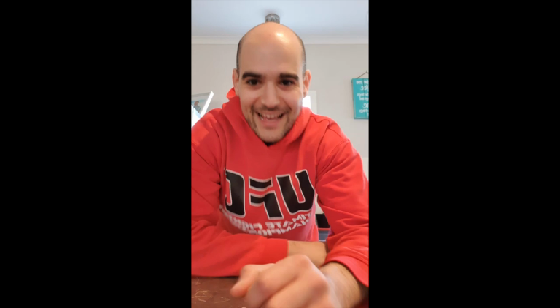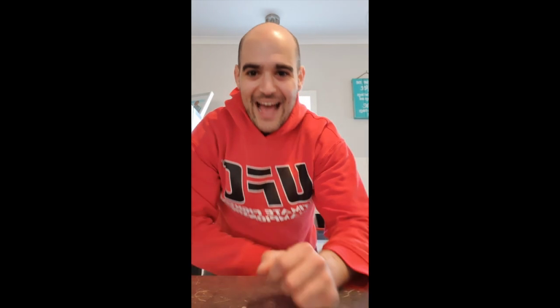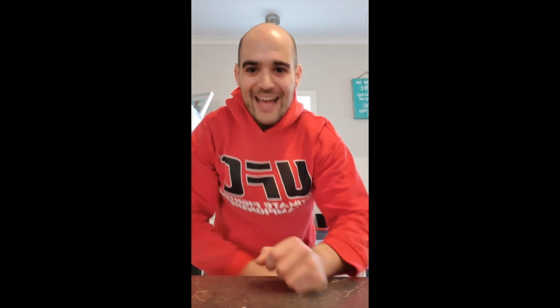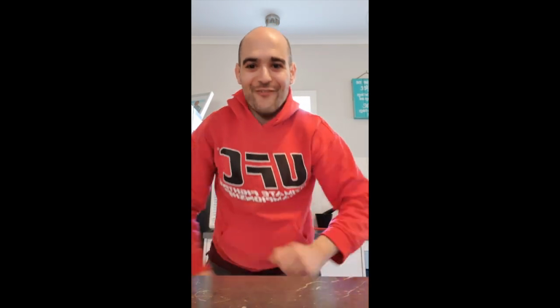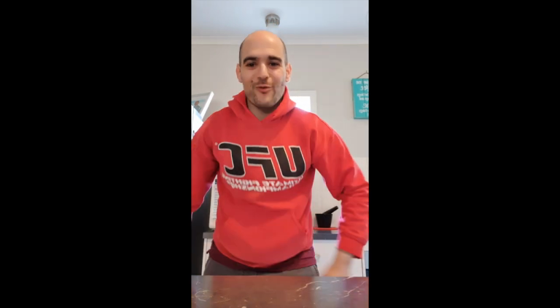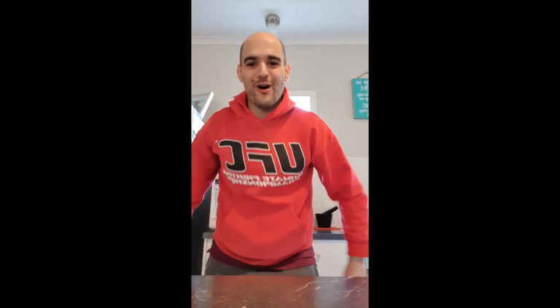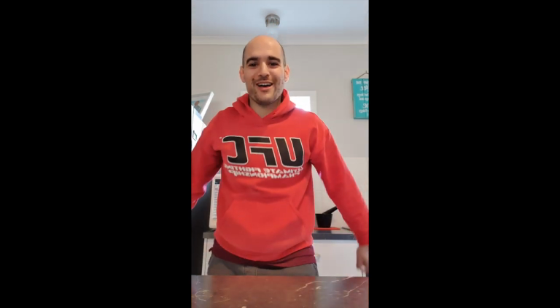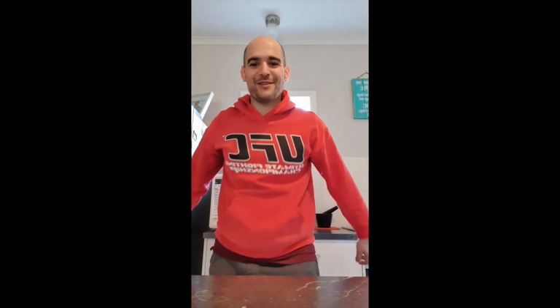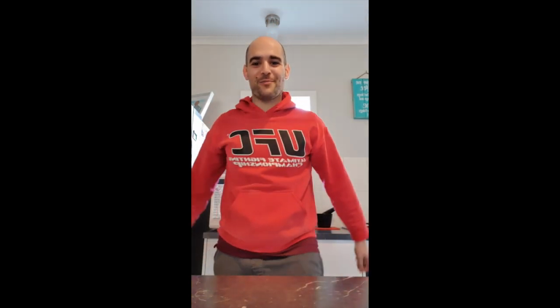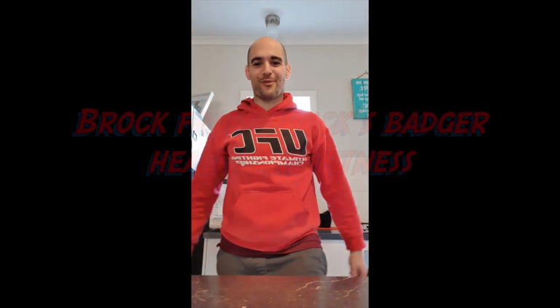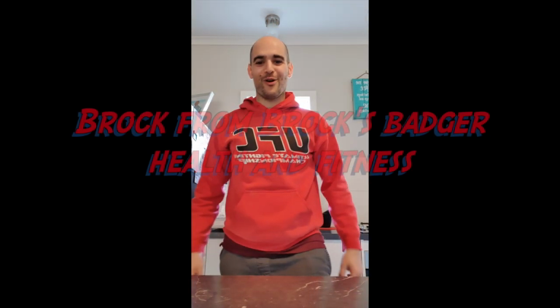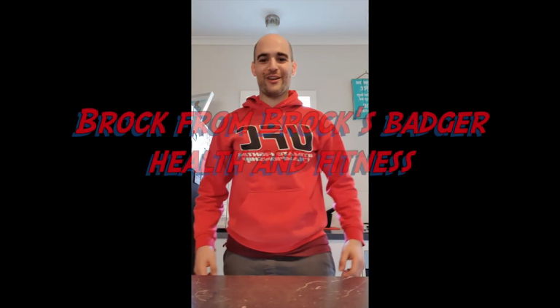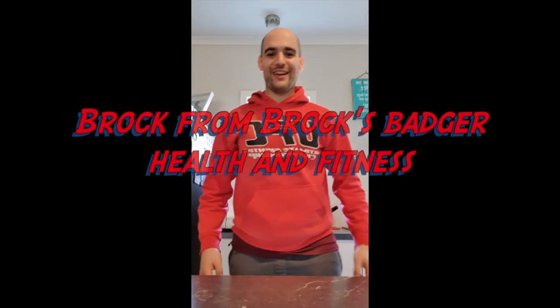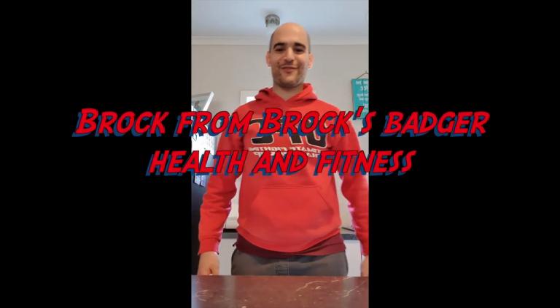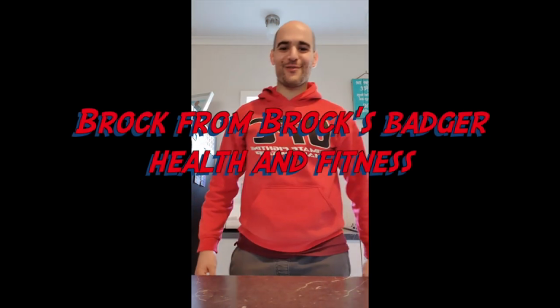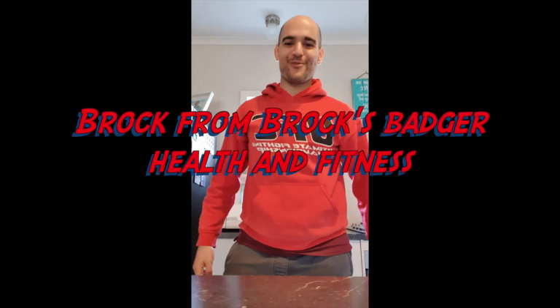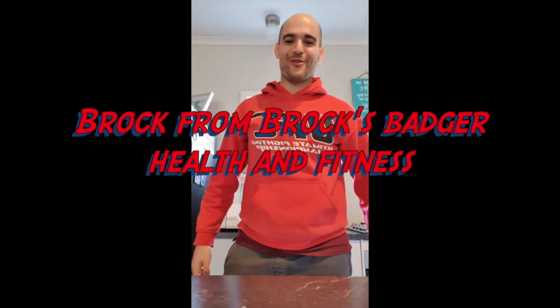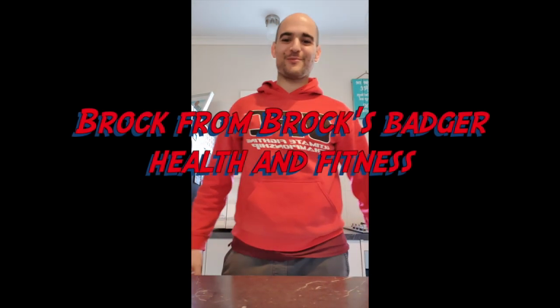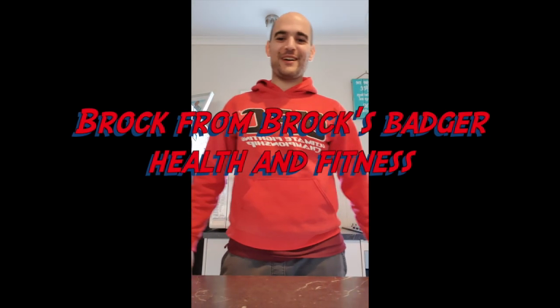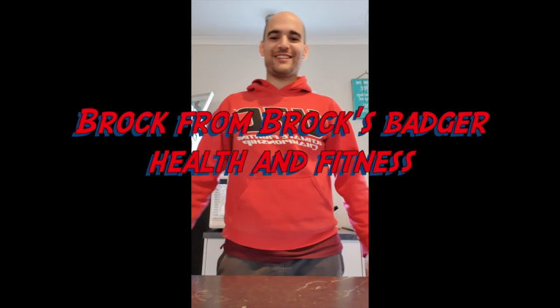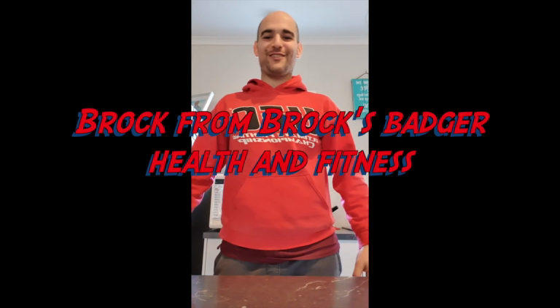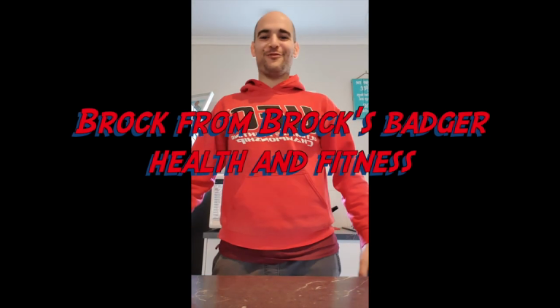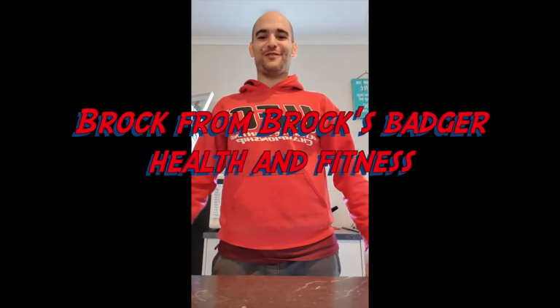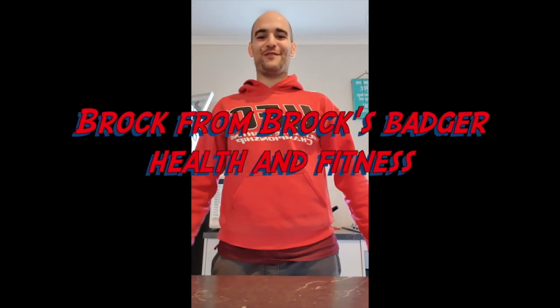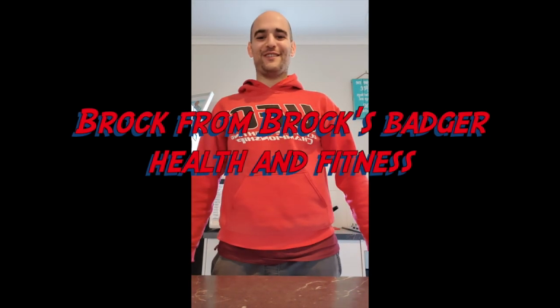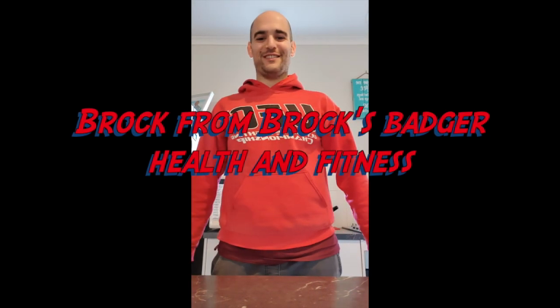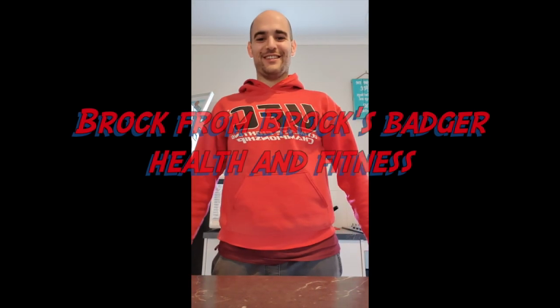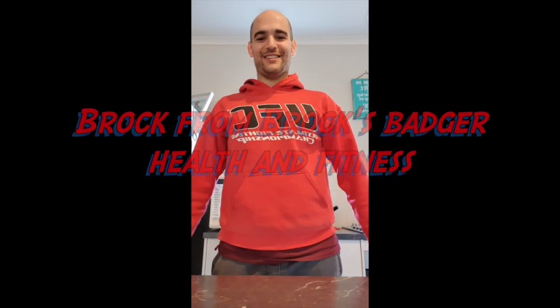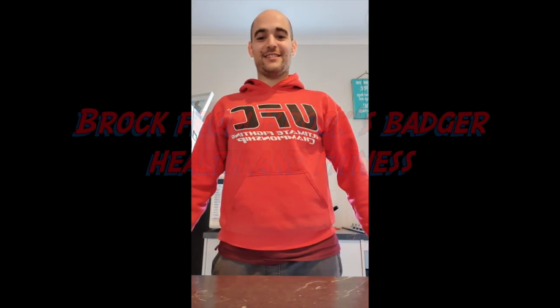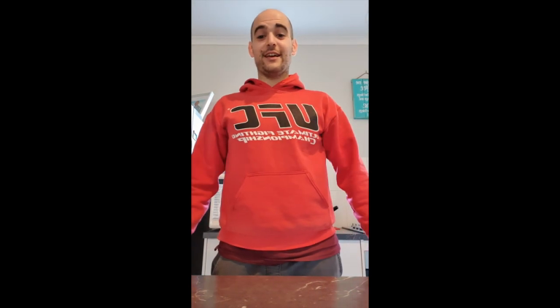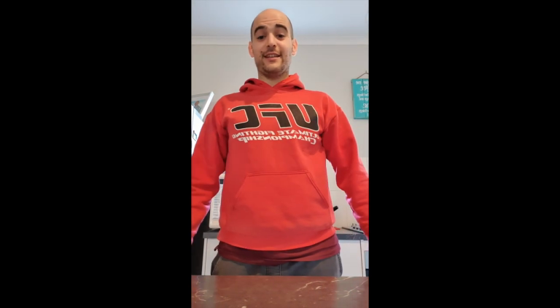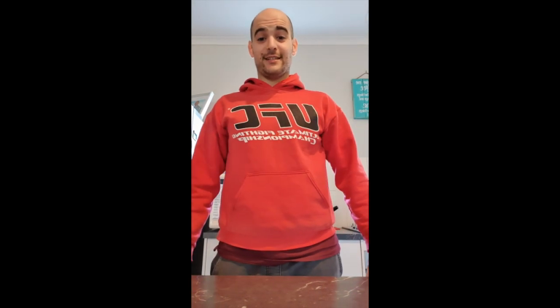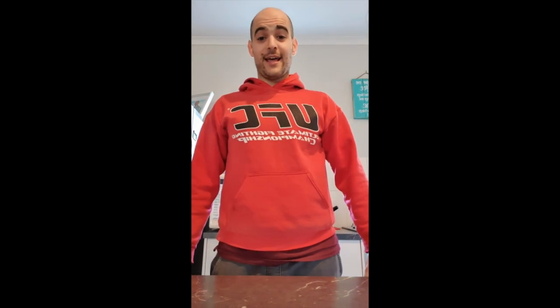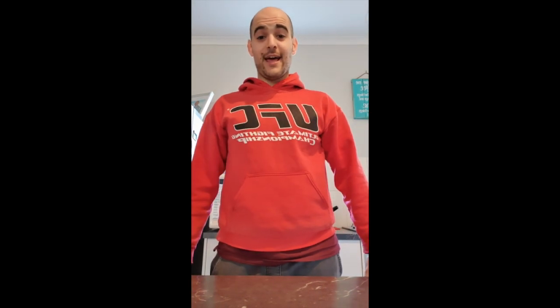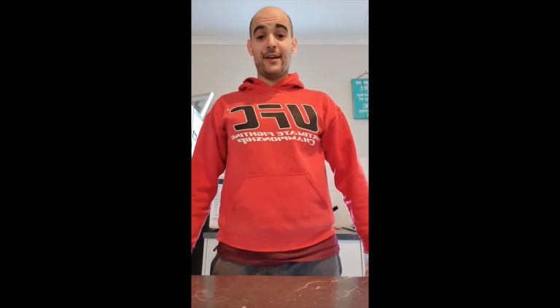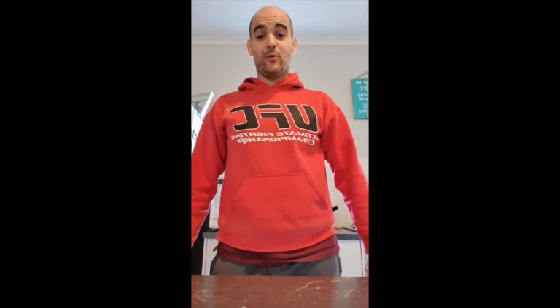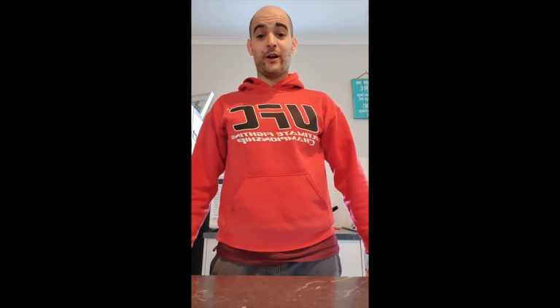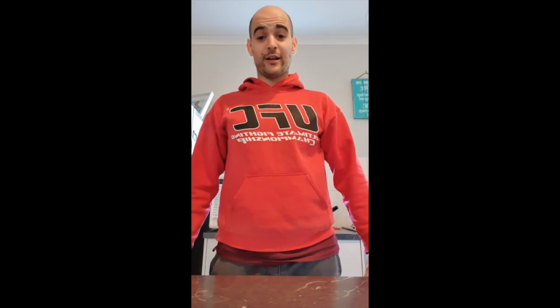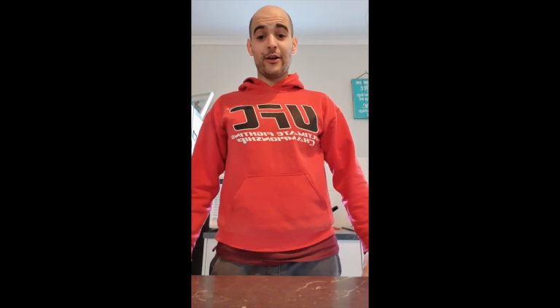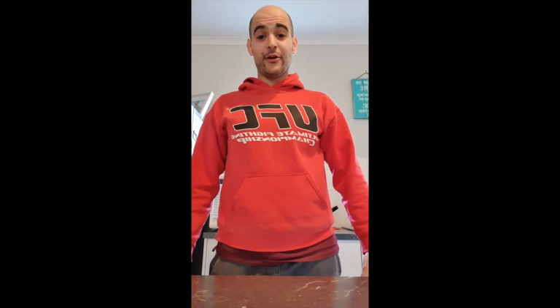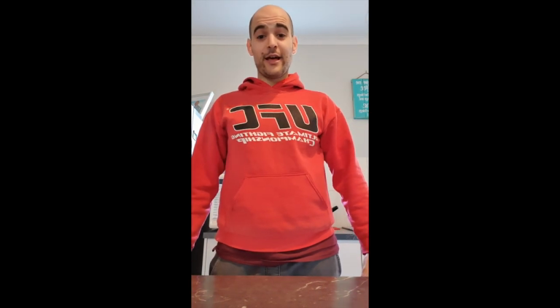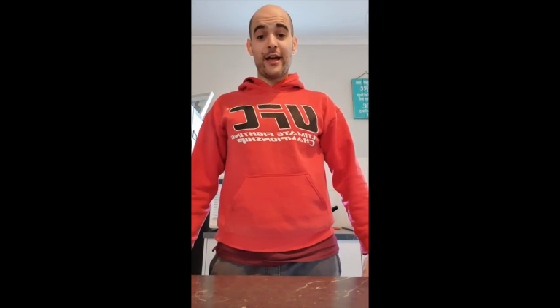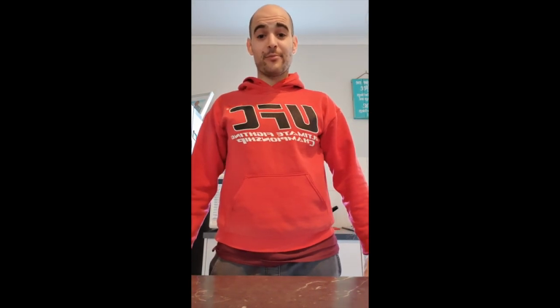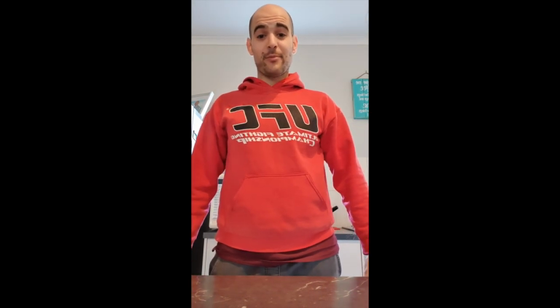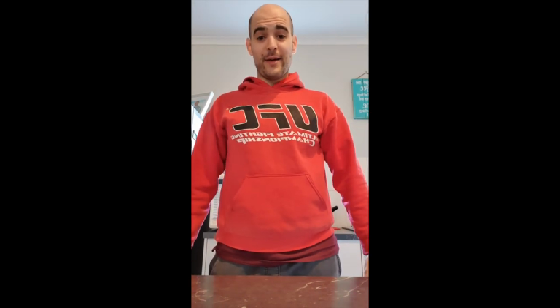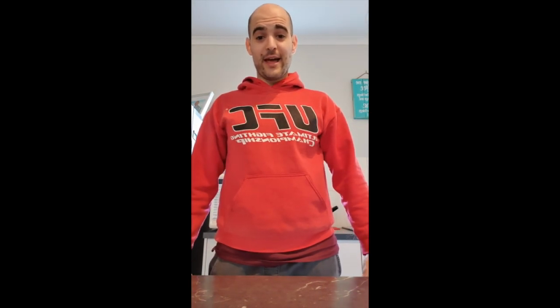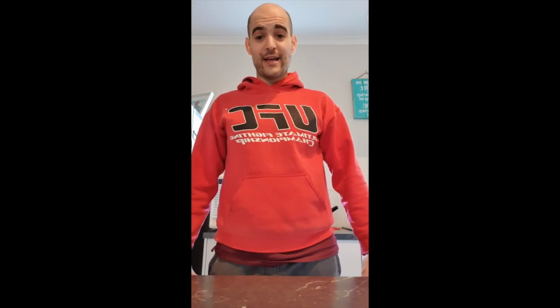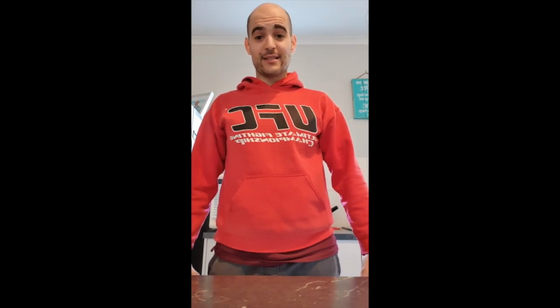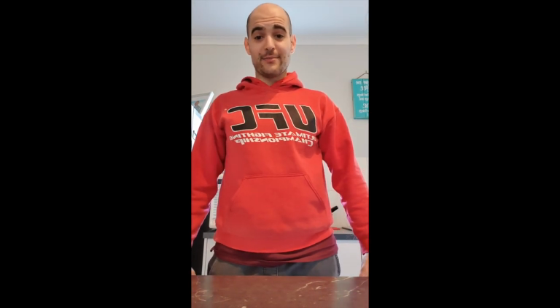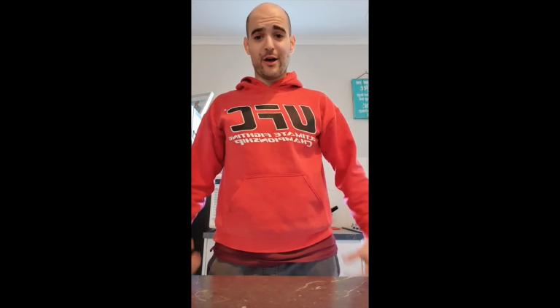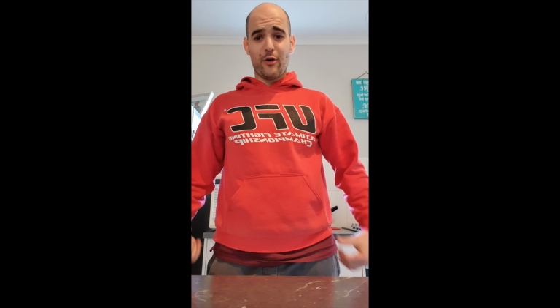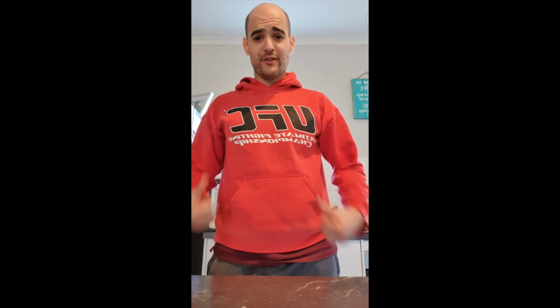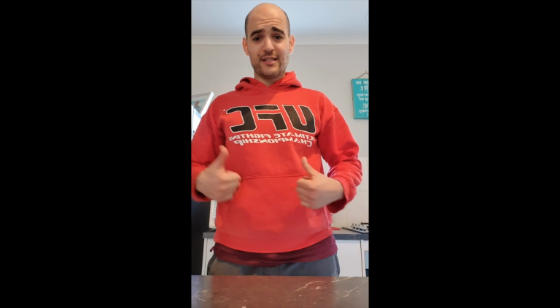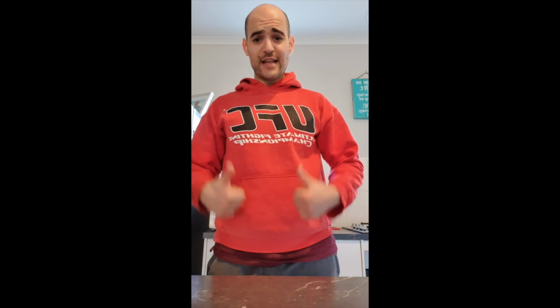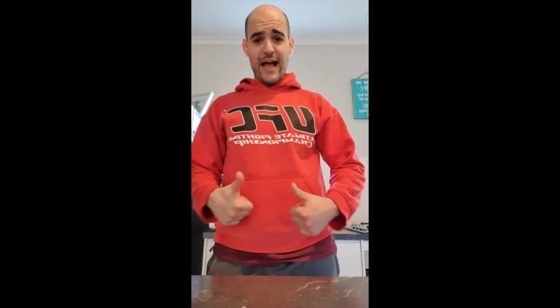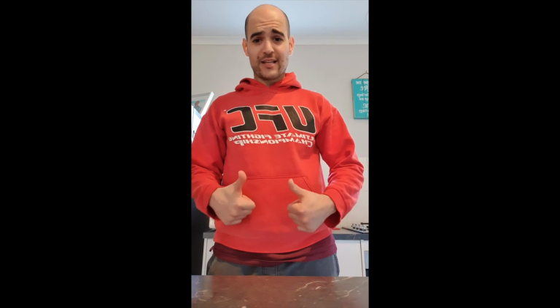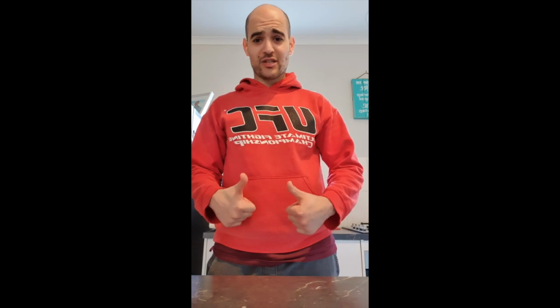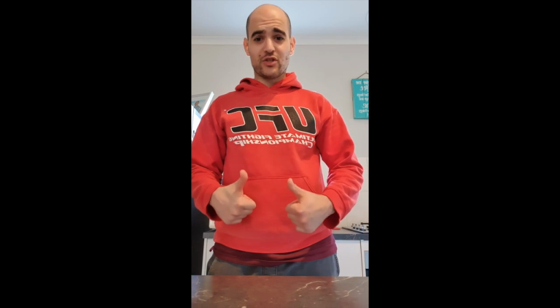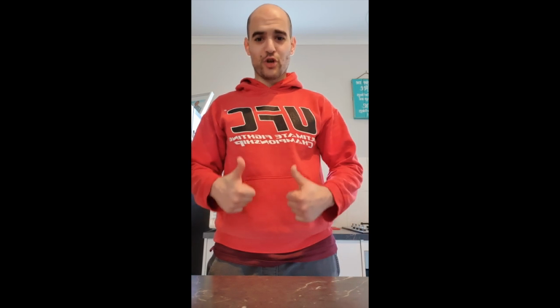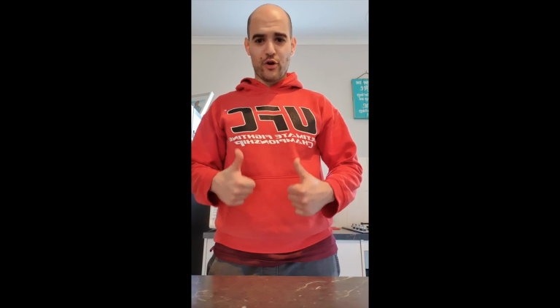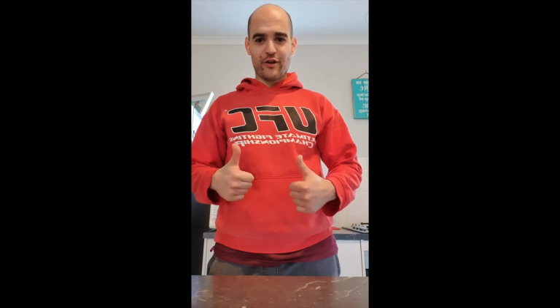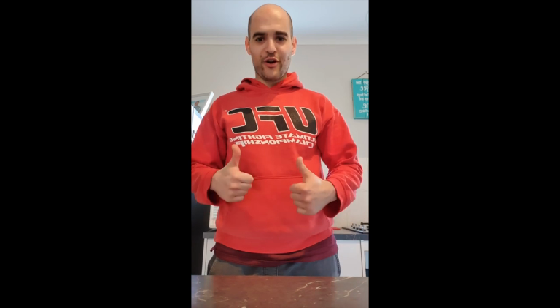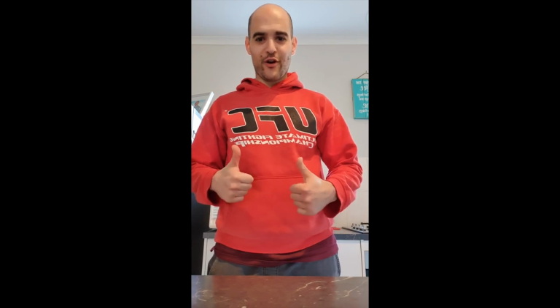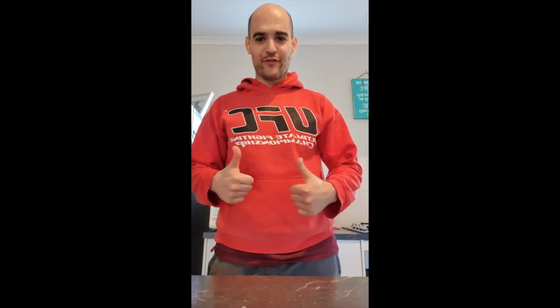Hey everyone, Brock here from Brock's Badger Health and Fitness and today we're going to learn how to prepare some healthy snacks during COVID.